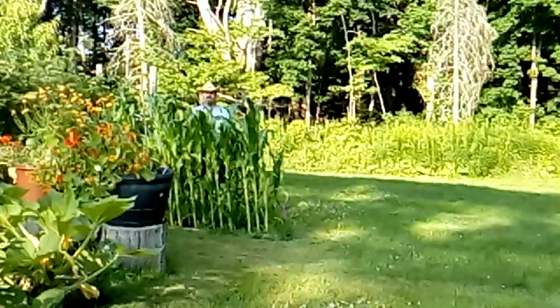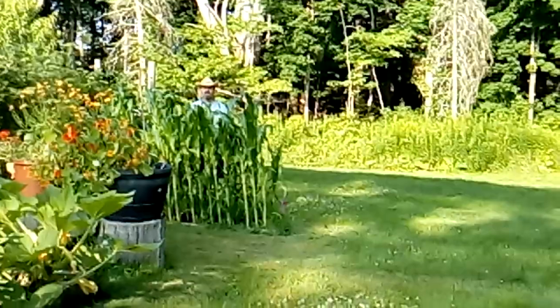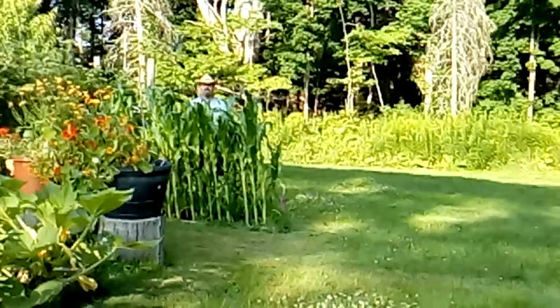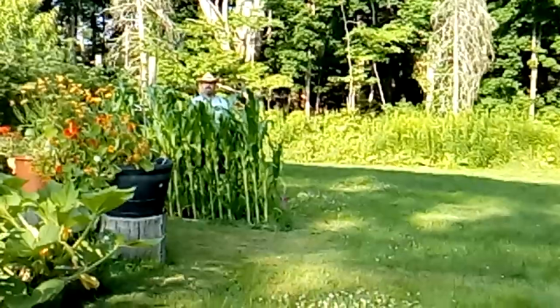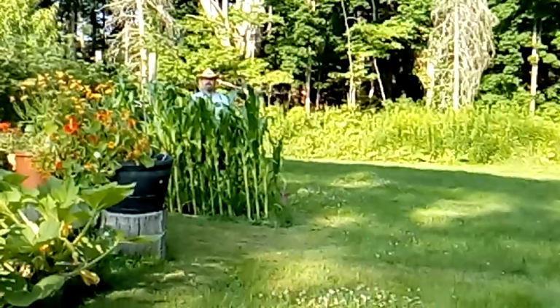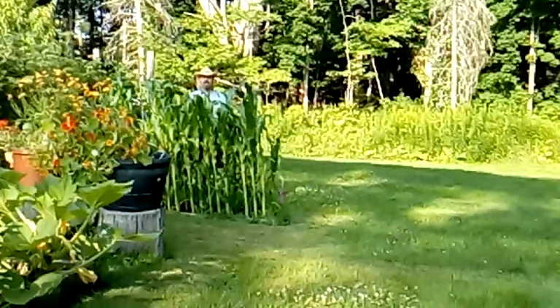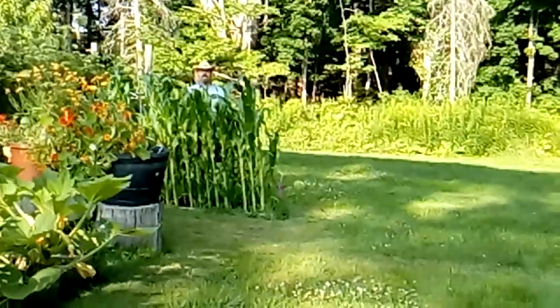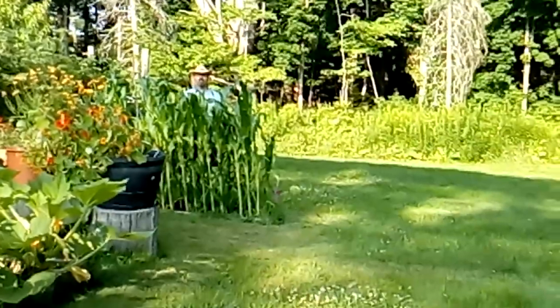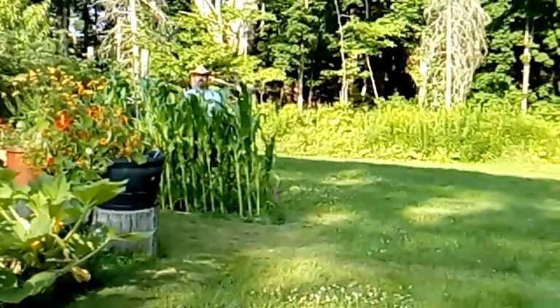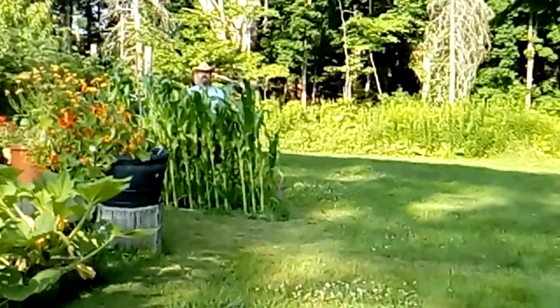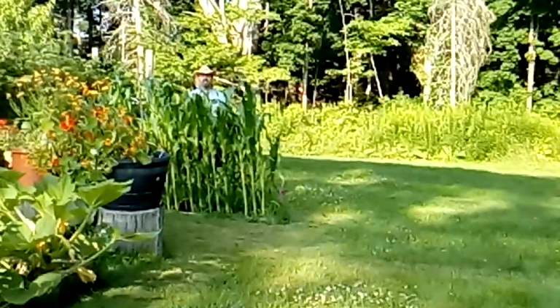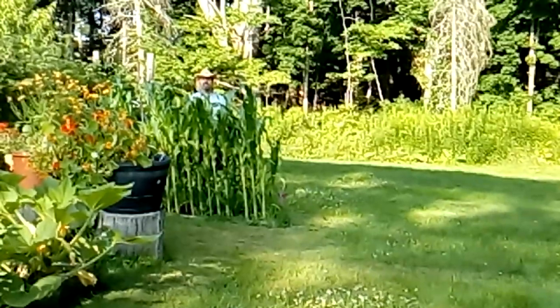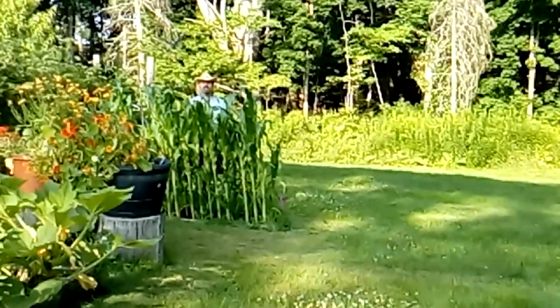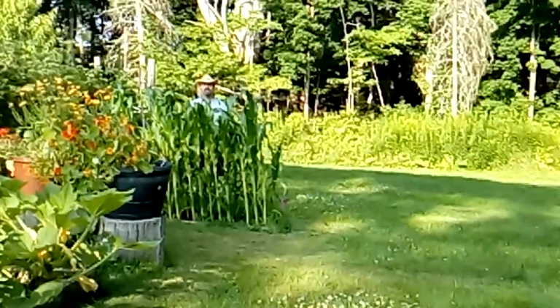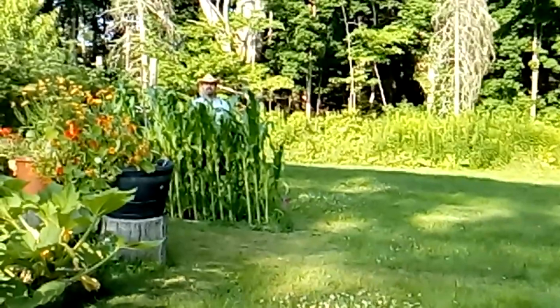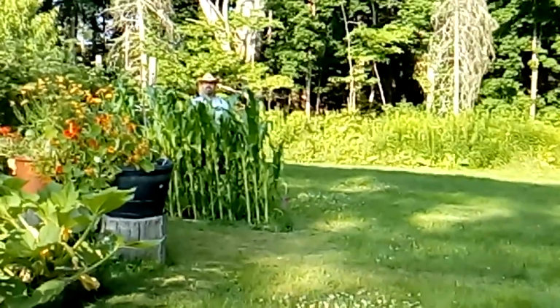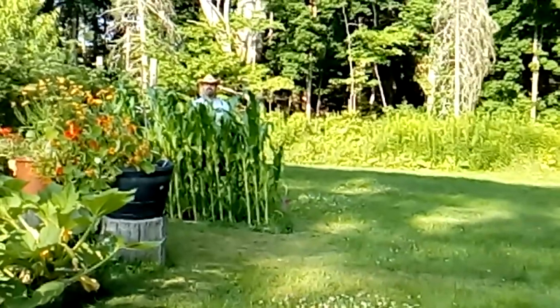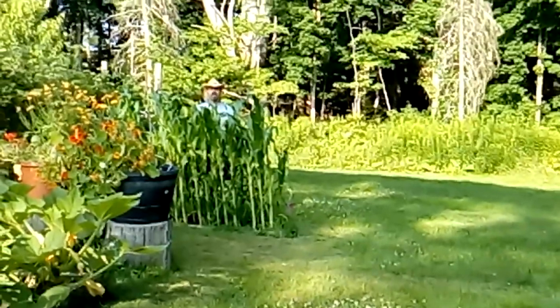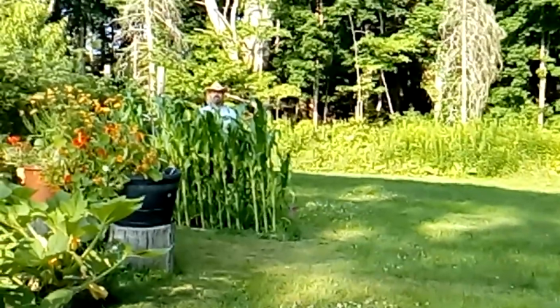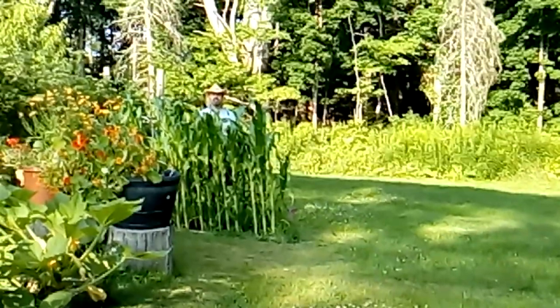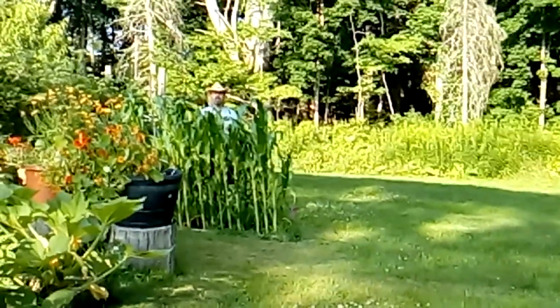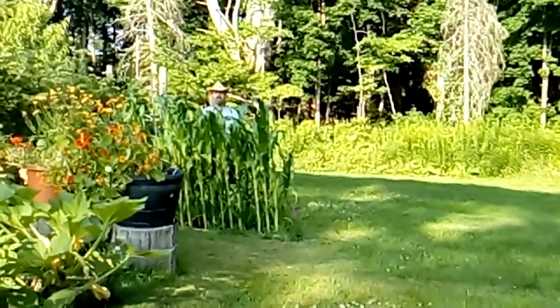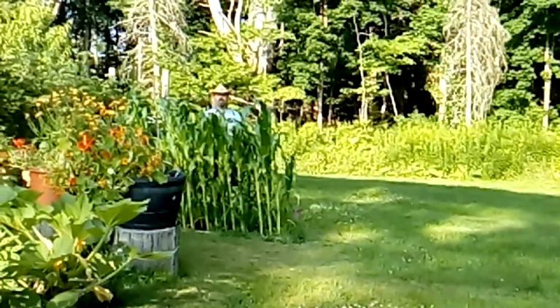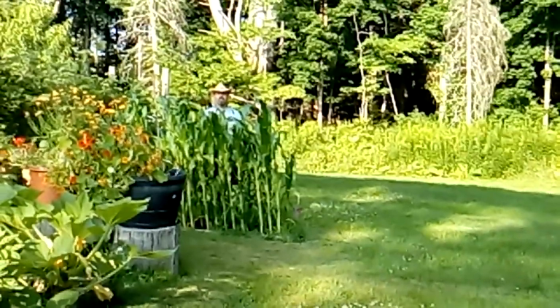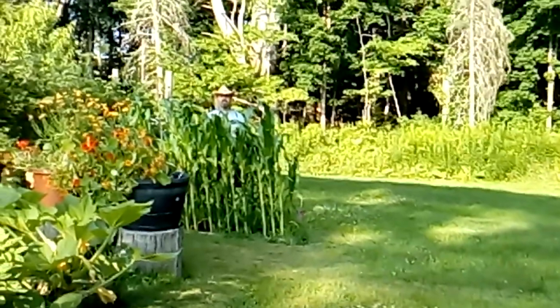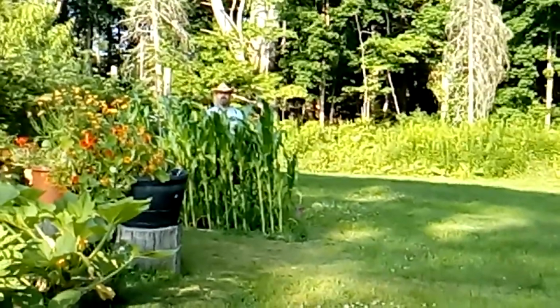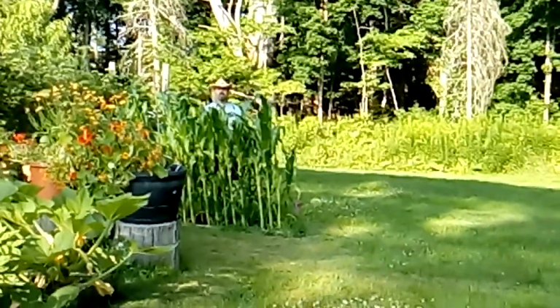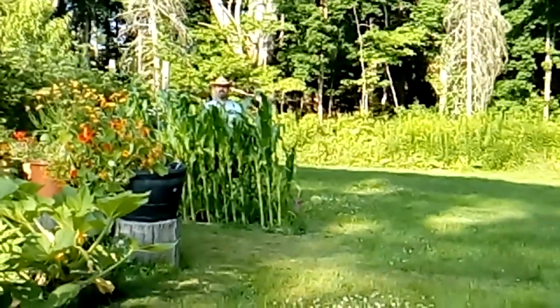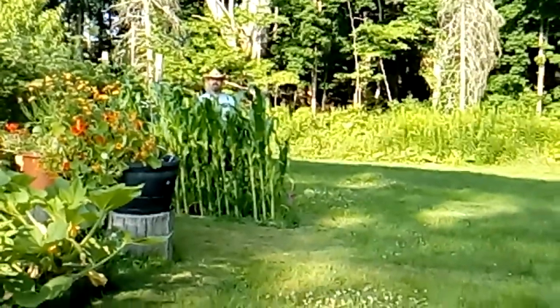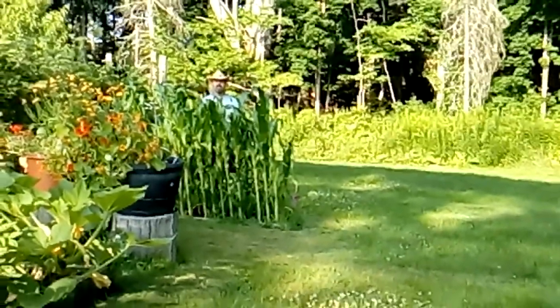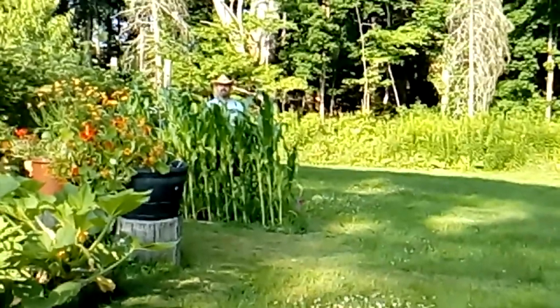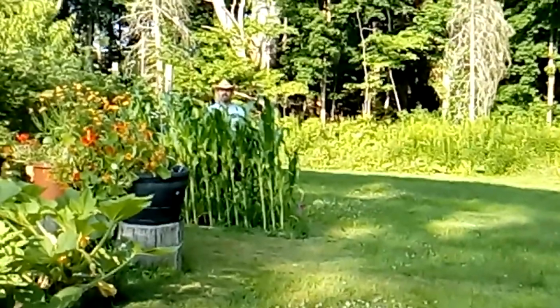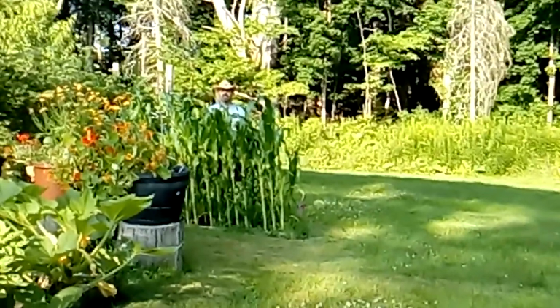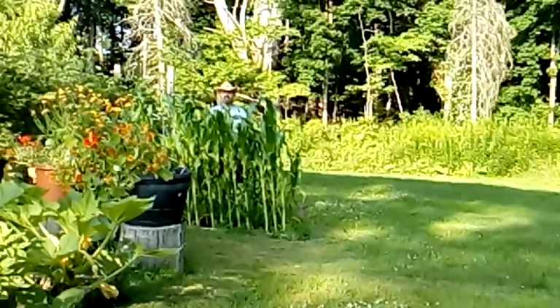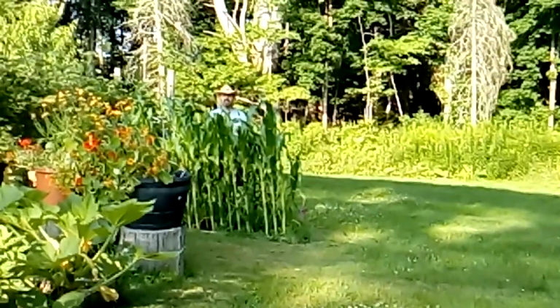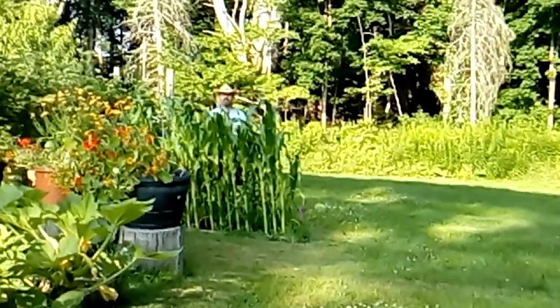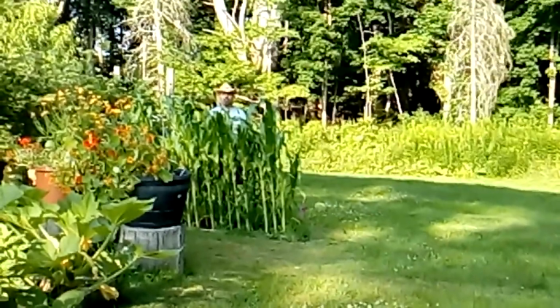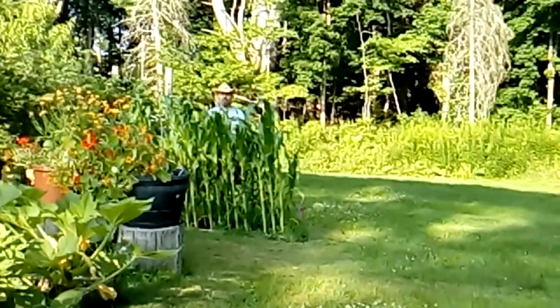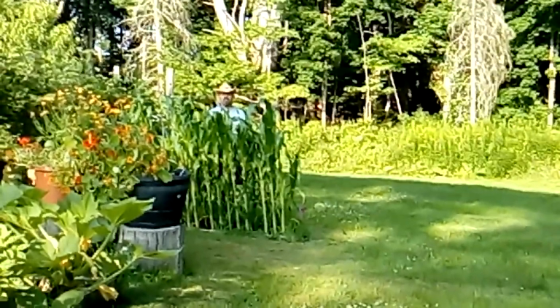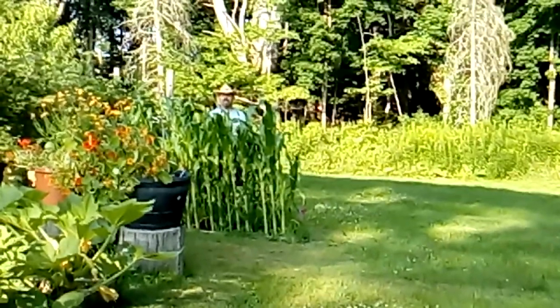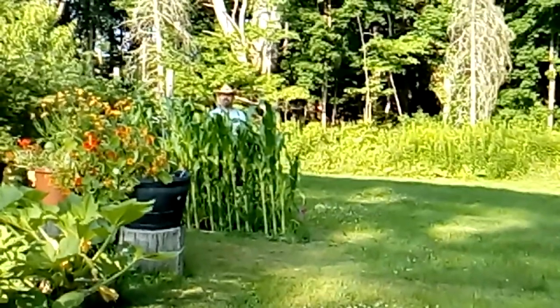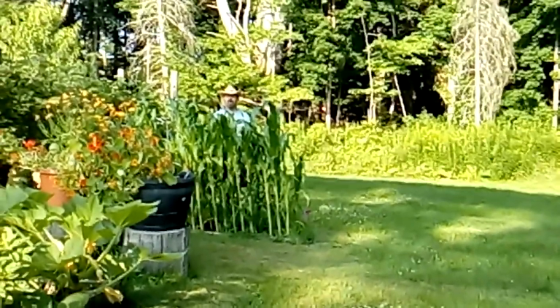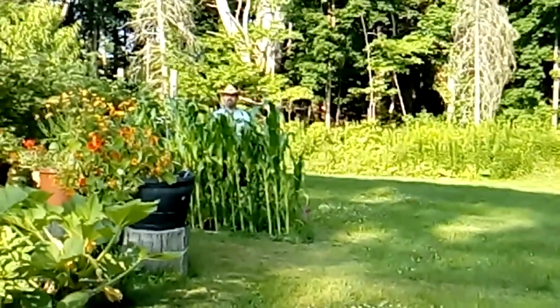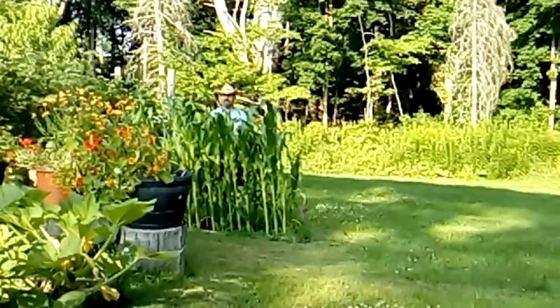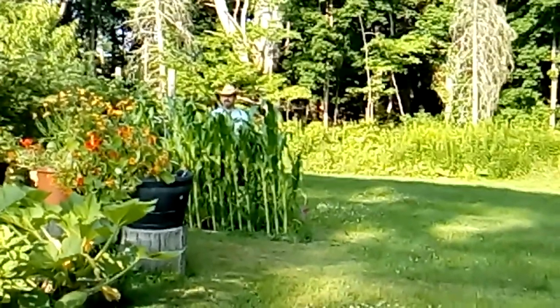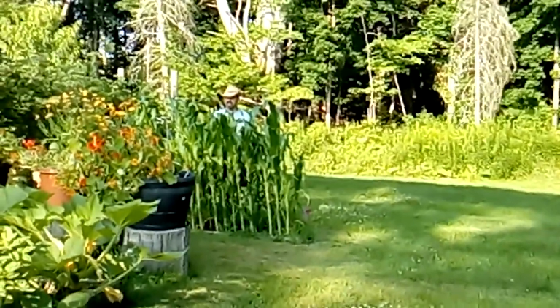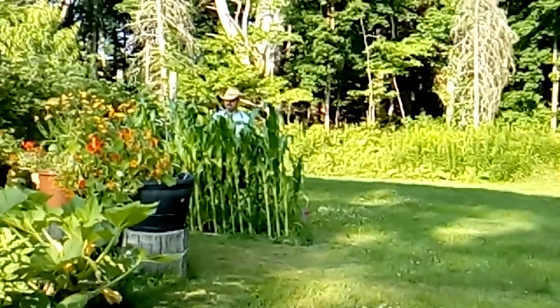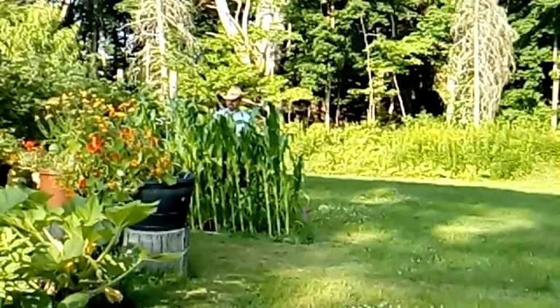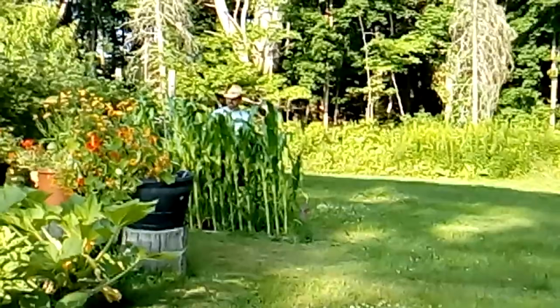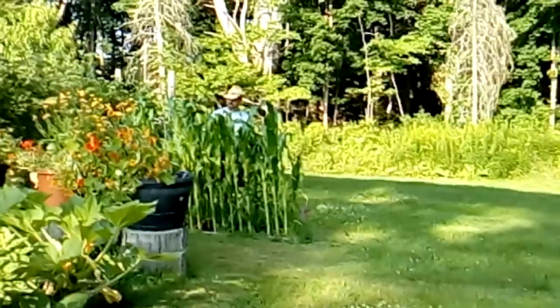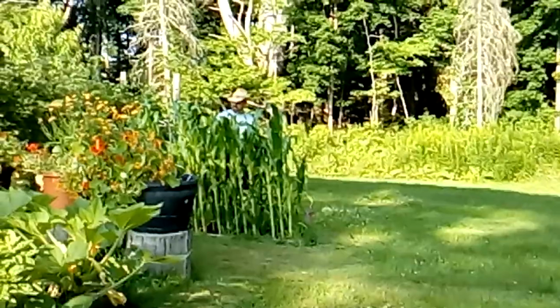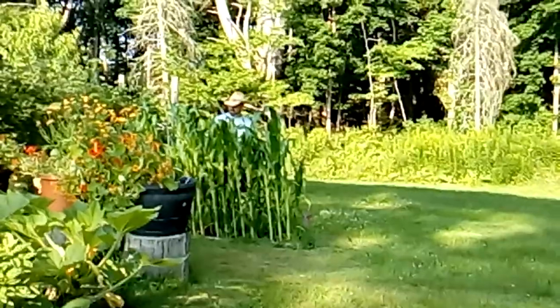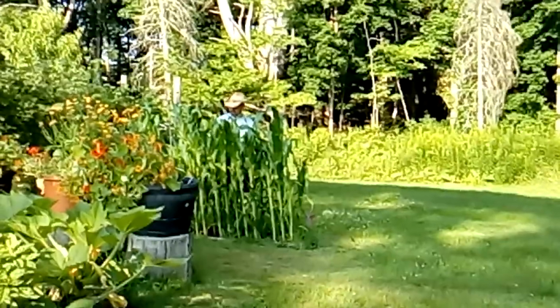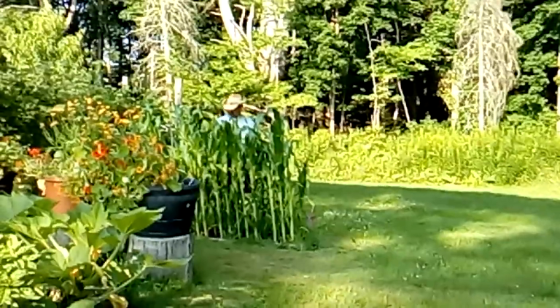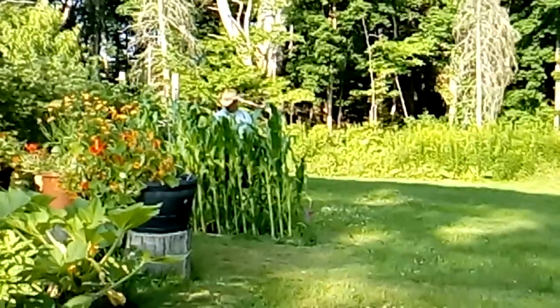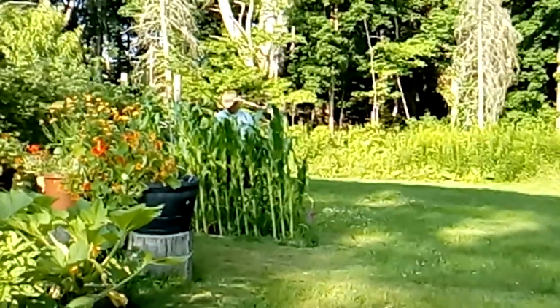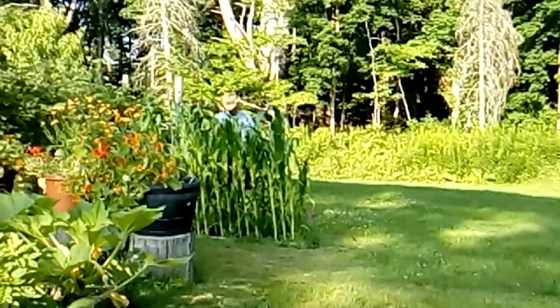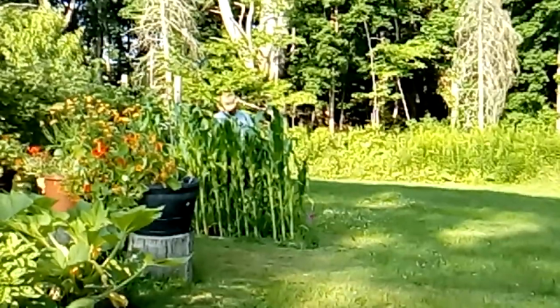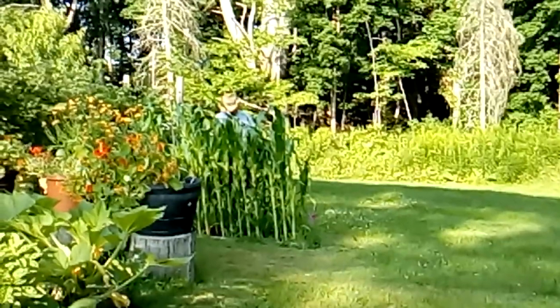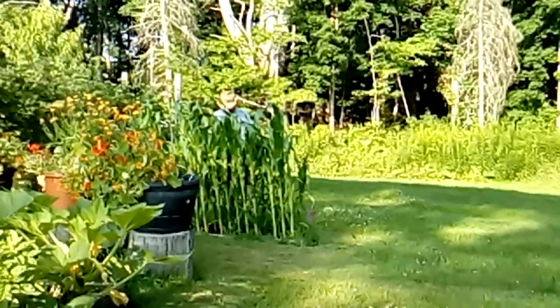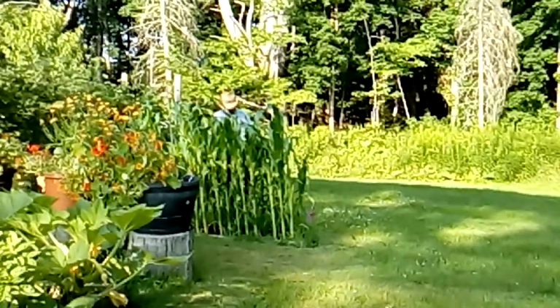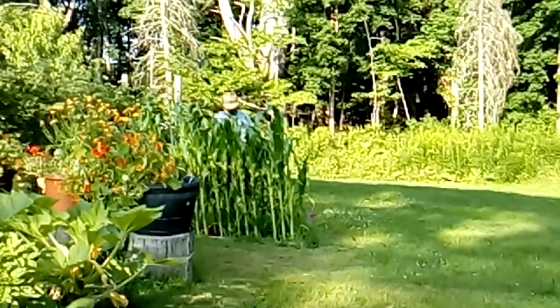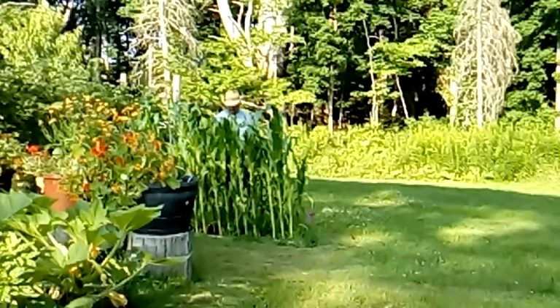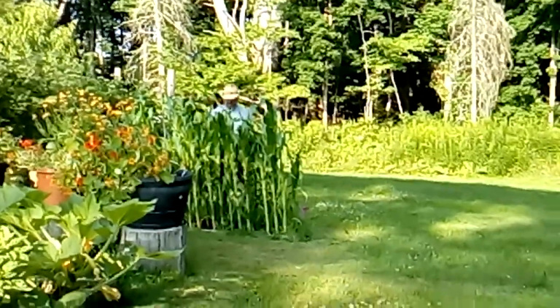Hi everybody, Fred from Montgomery's Garden. This corn is getting real big, looking good.